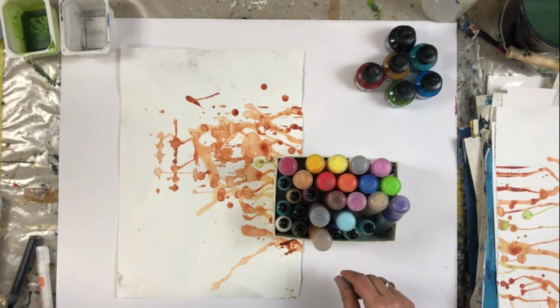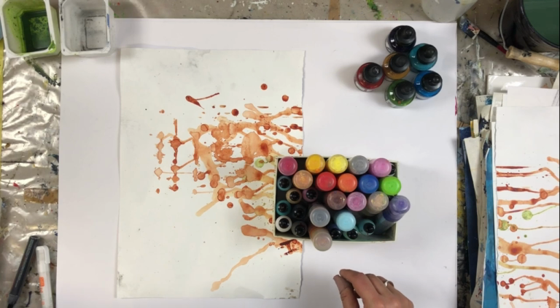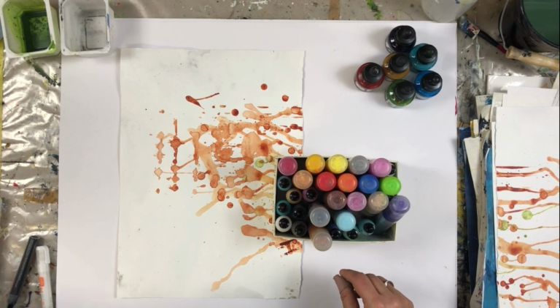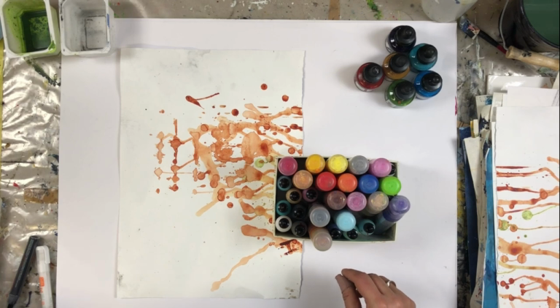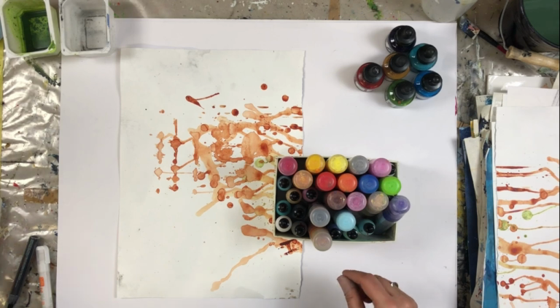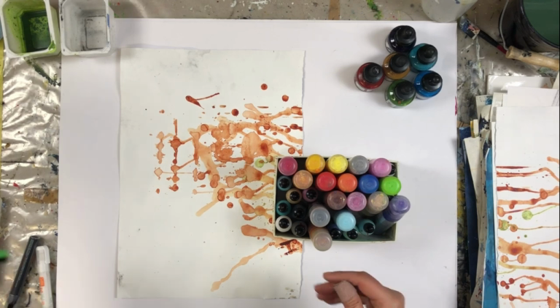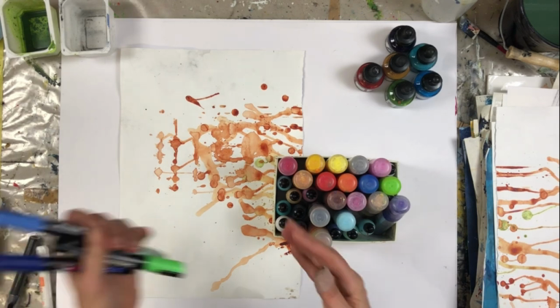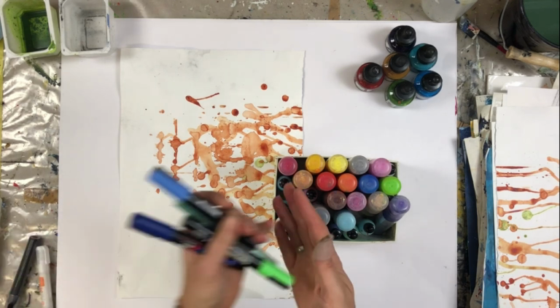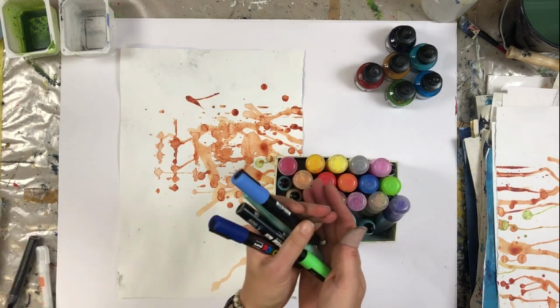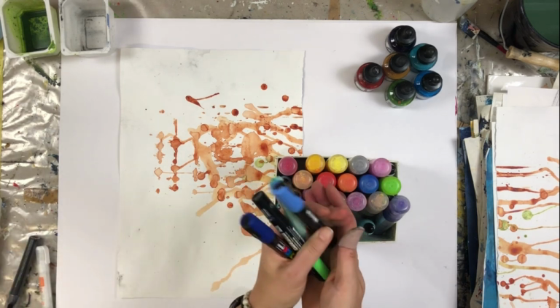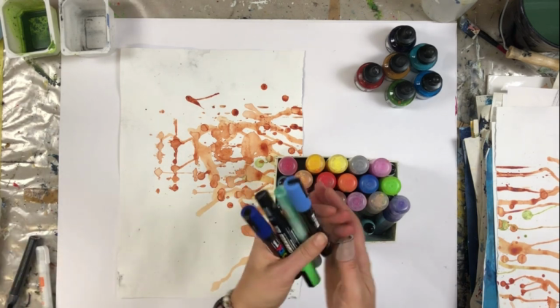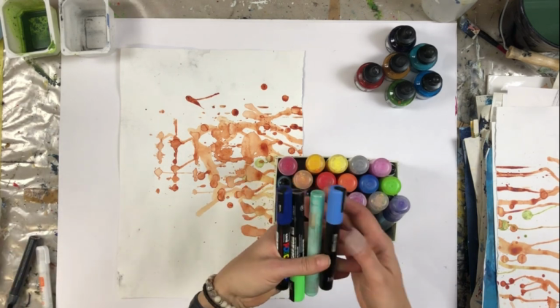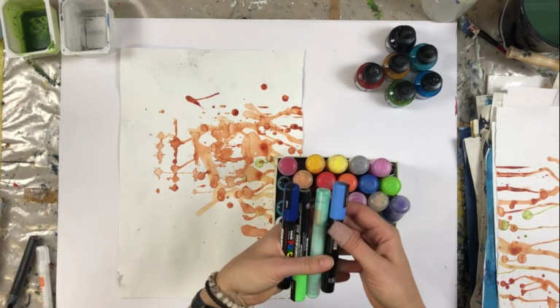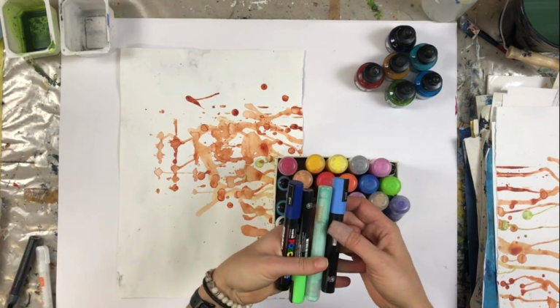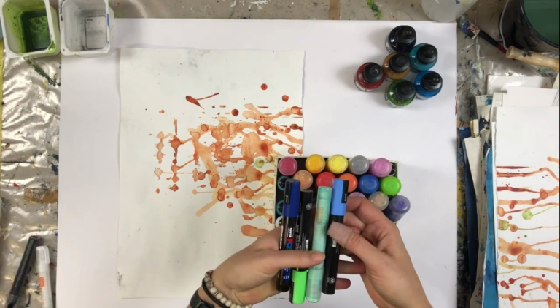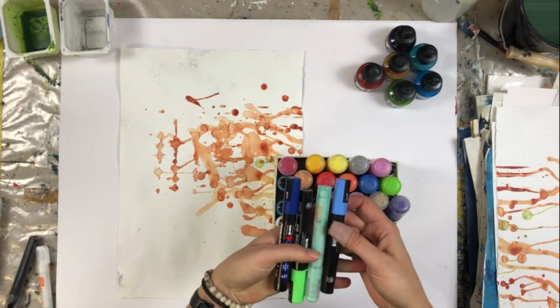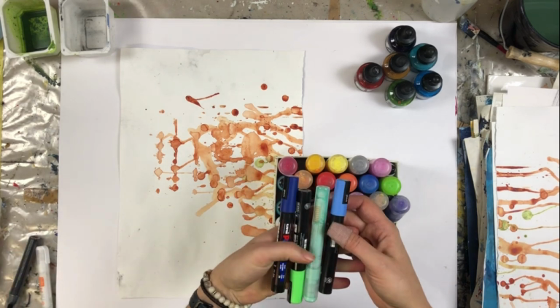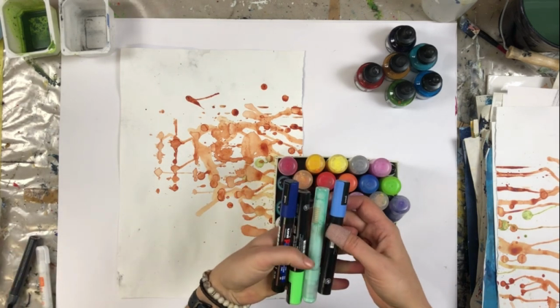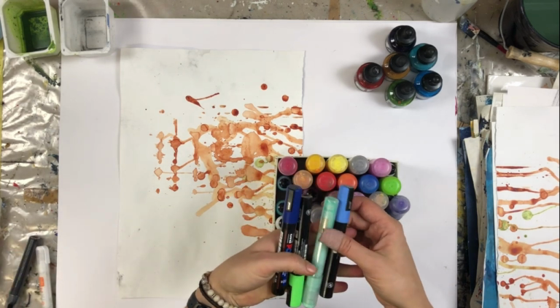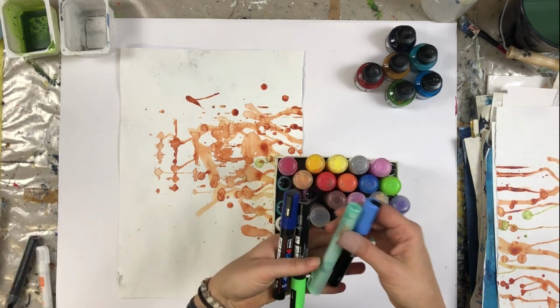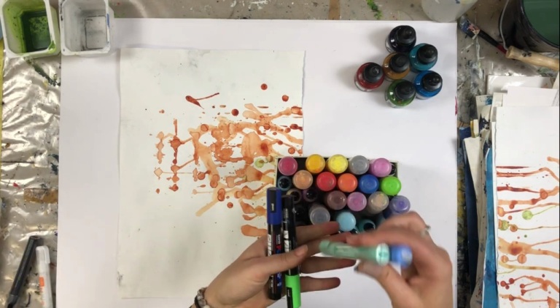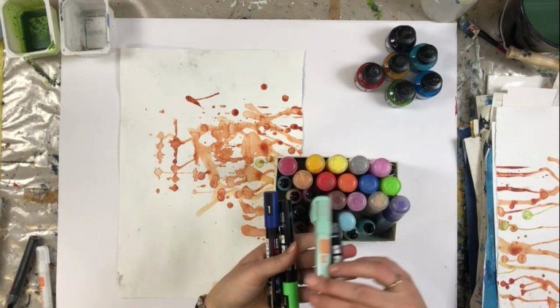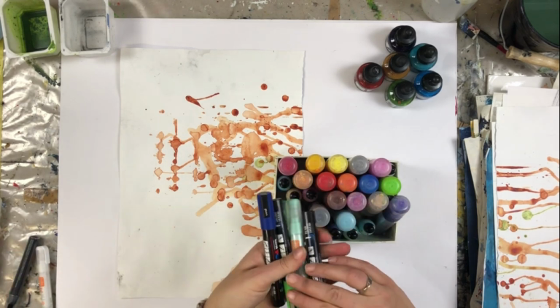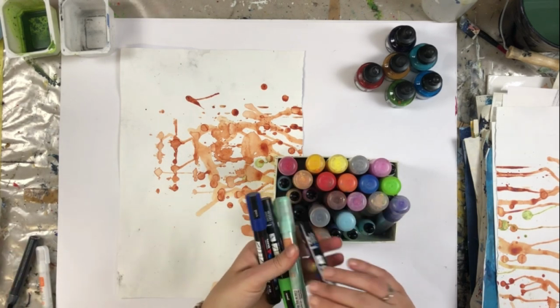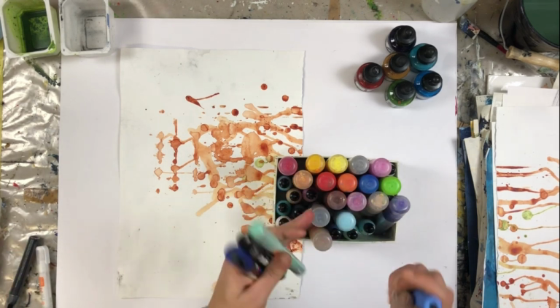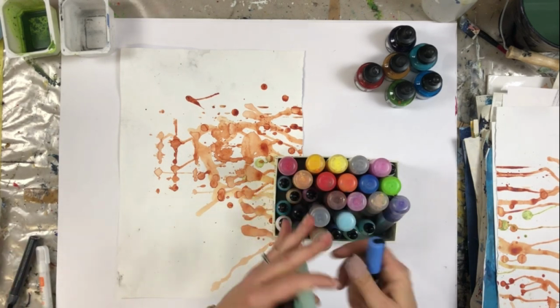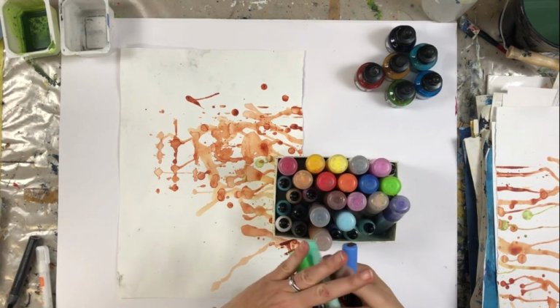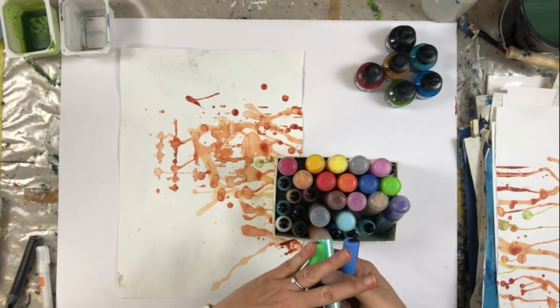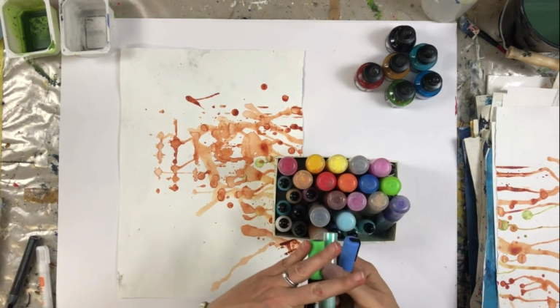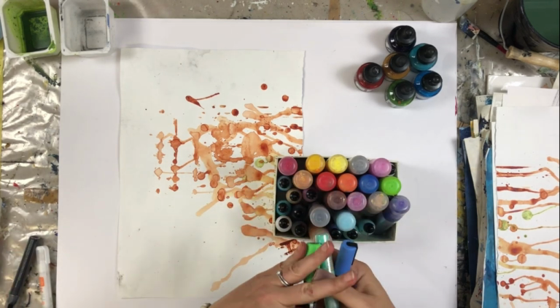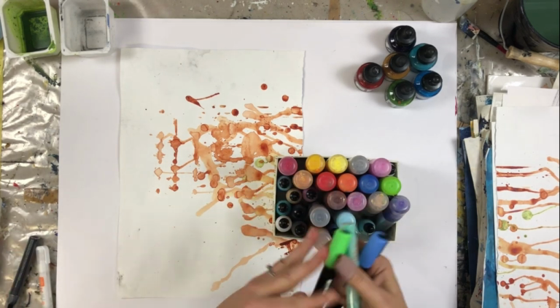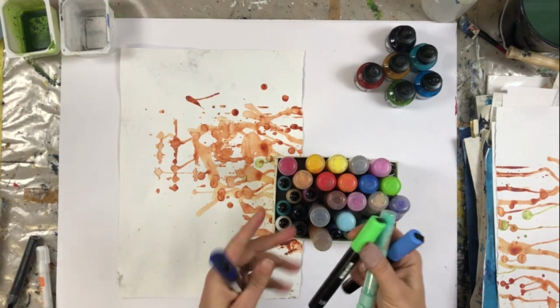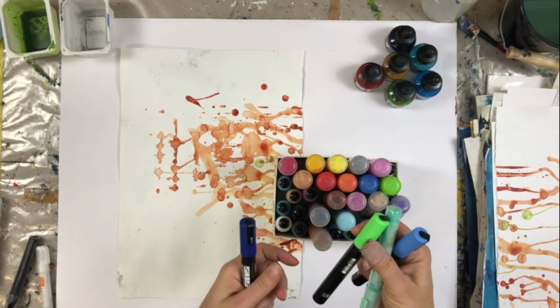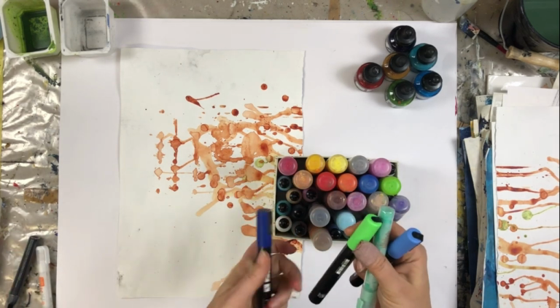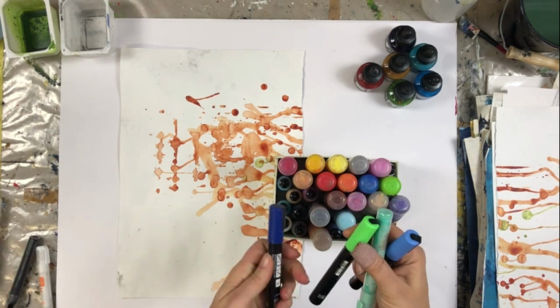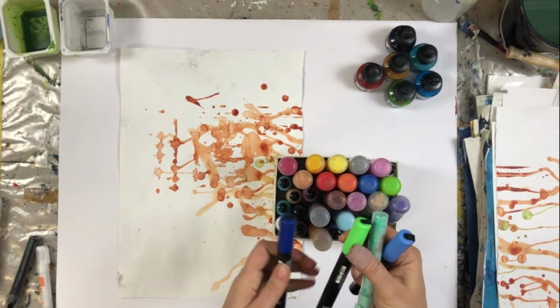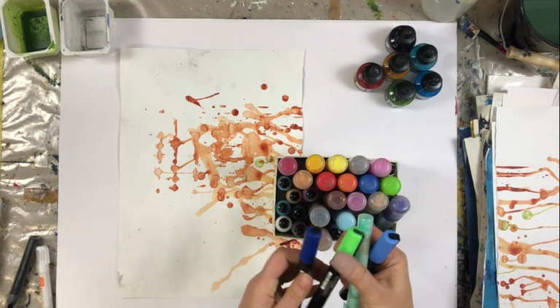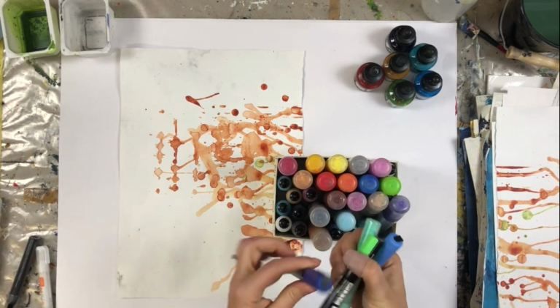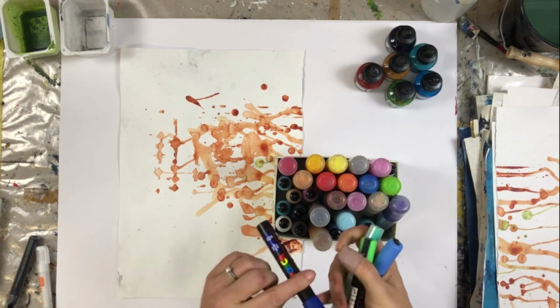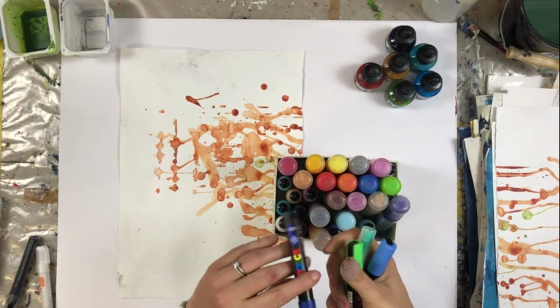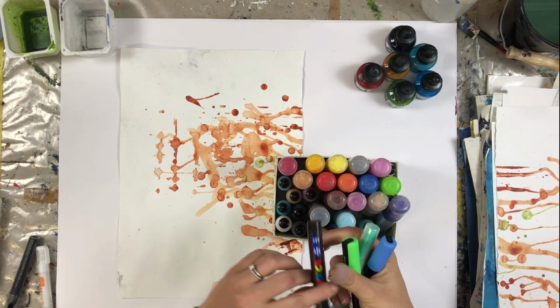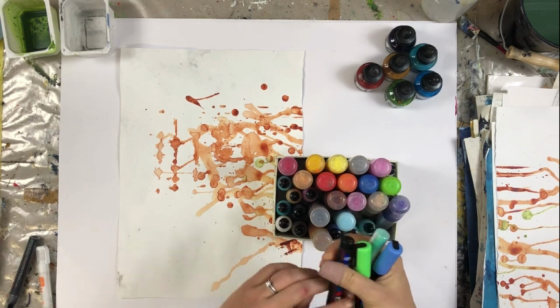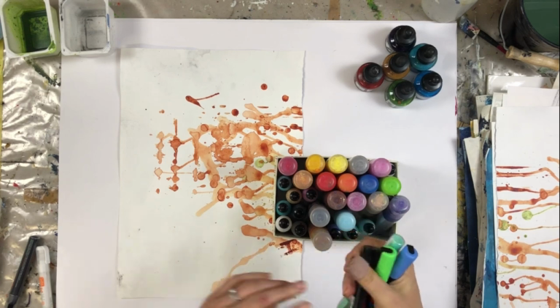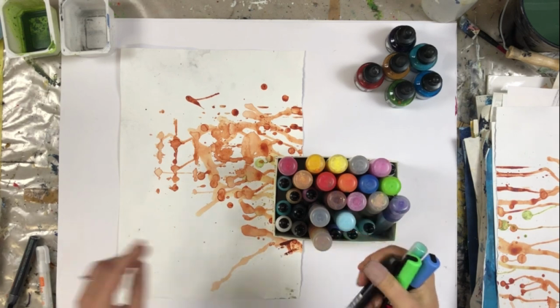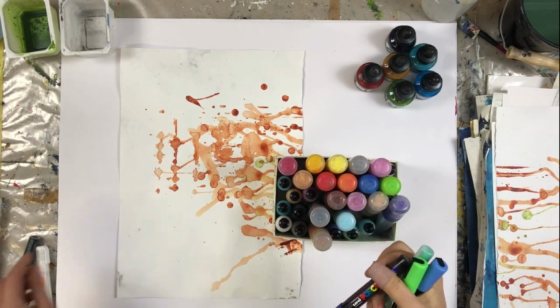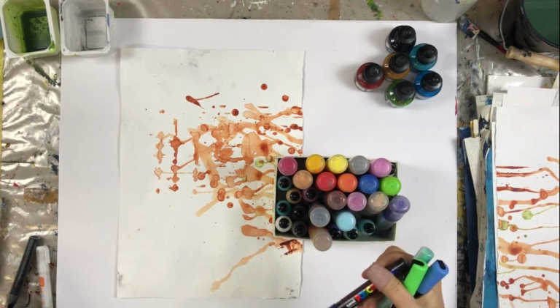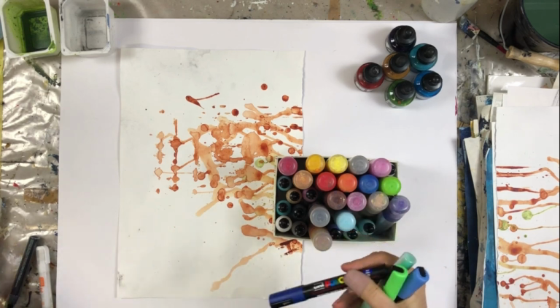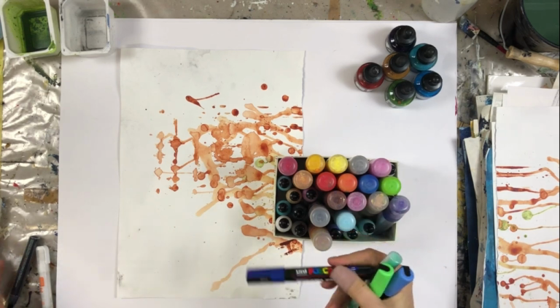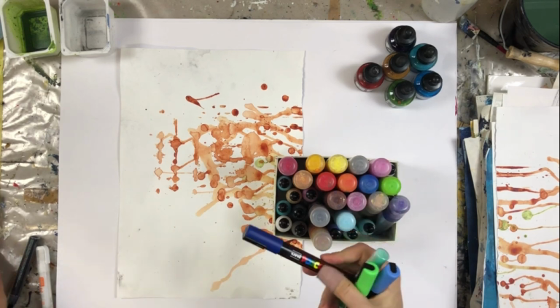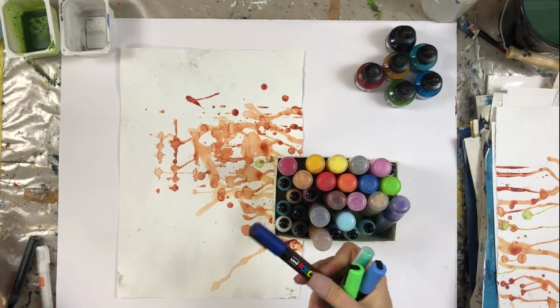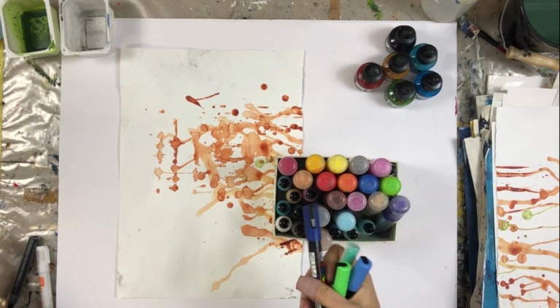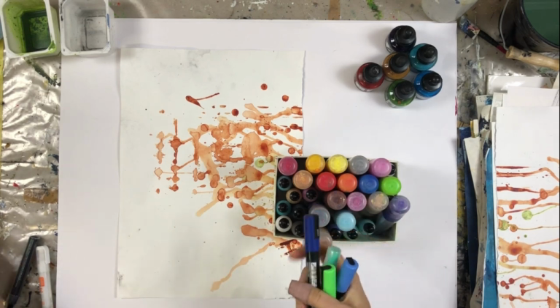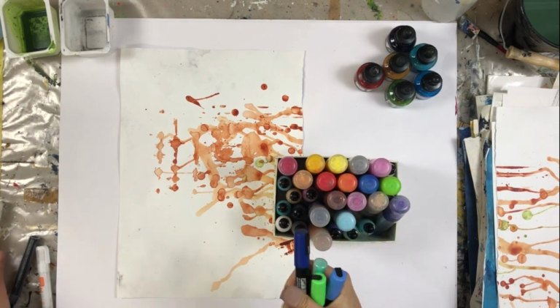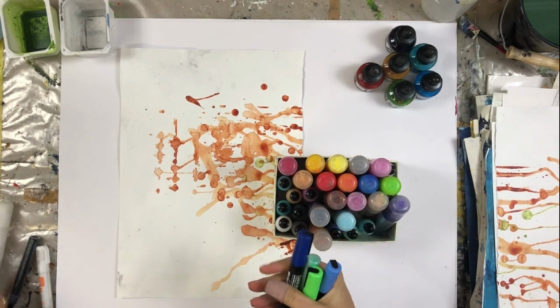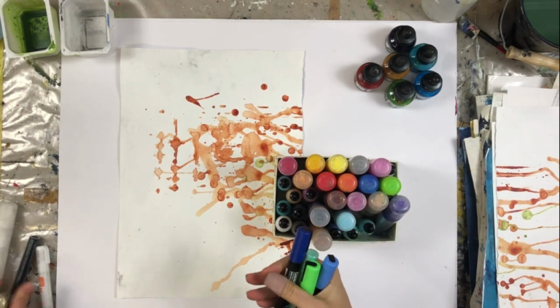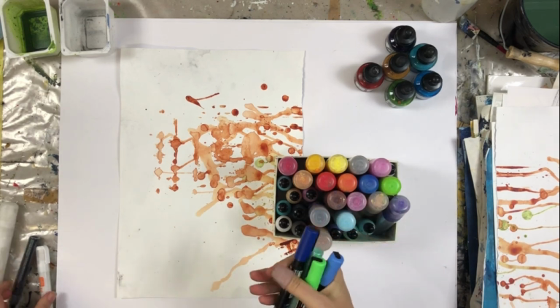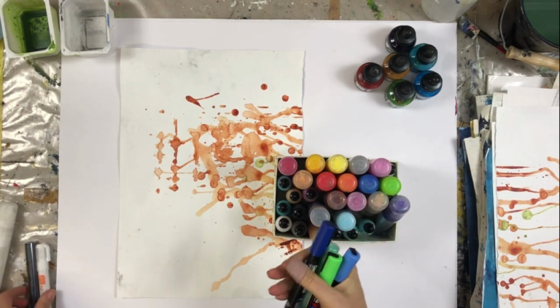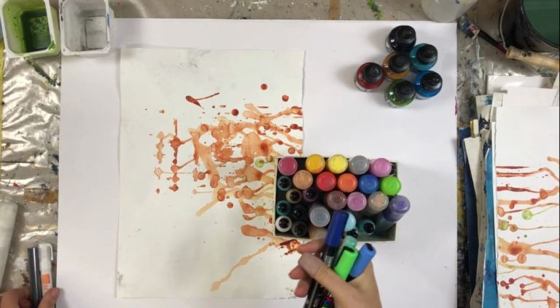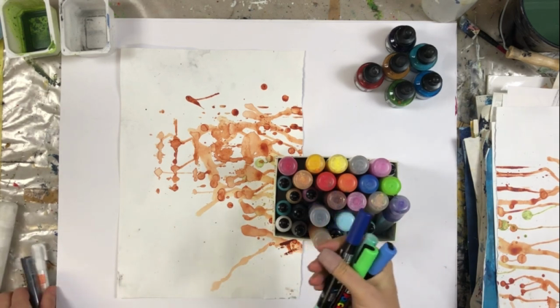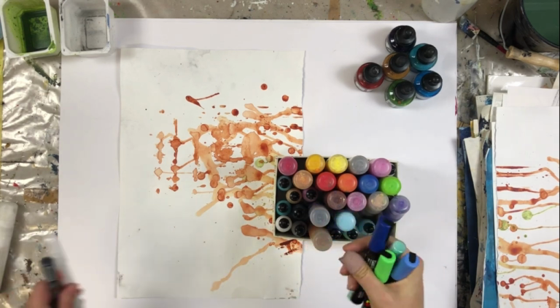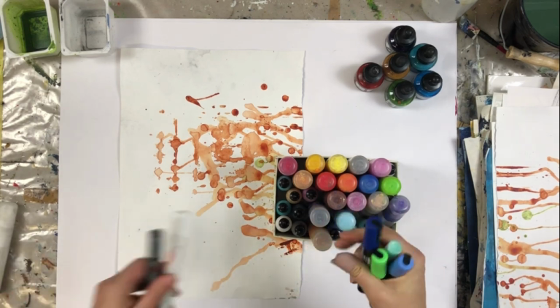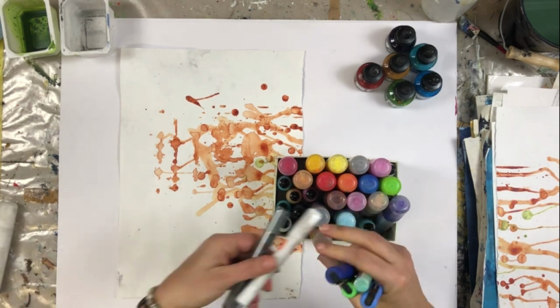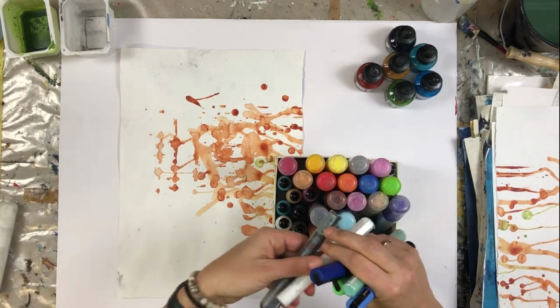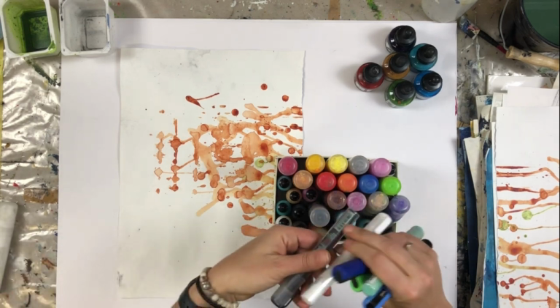These markers are from Montana and you can buy little bottles to refill them, which is quite nice. And here I have some Posca markers — a bit smaller.